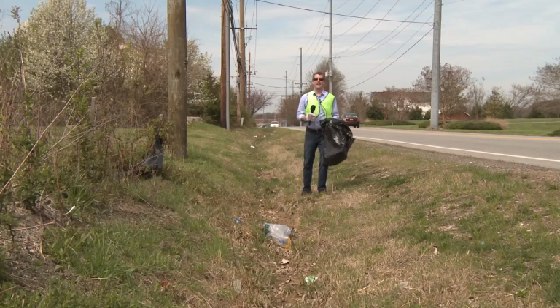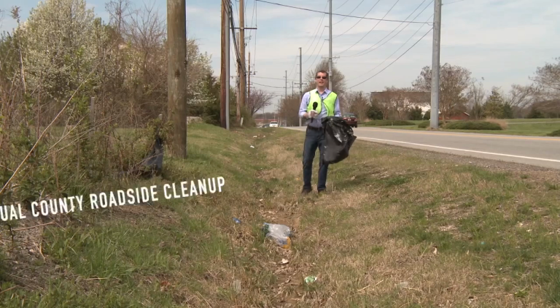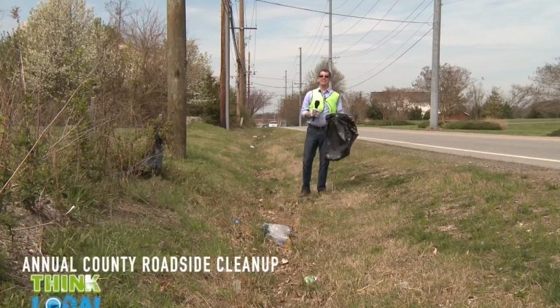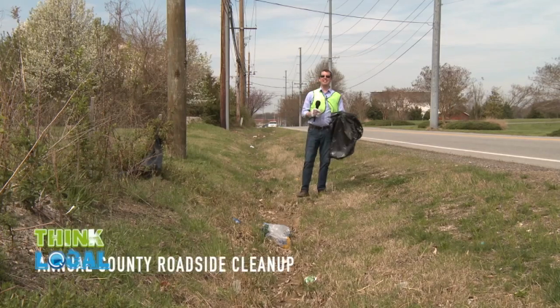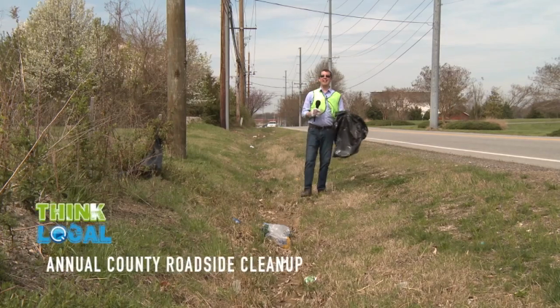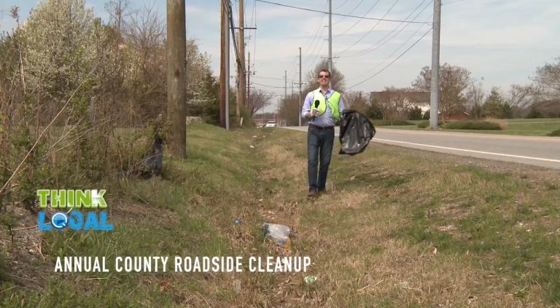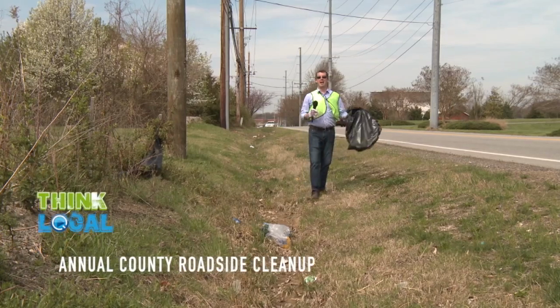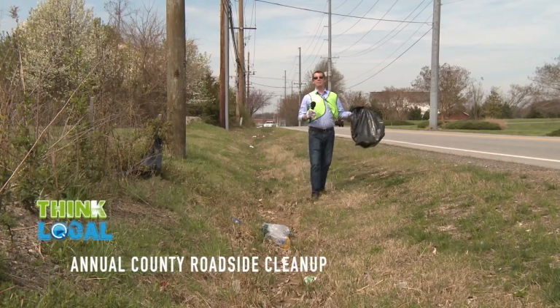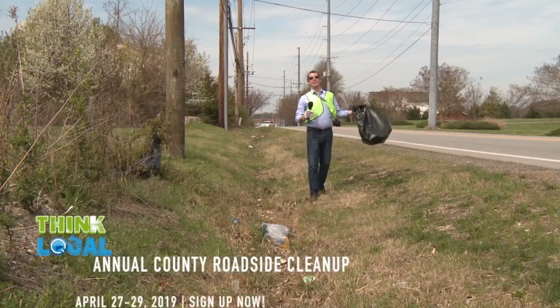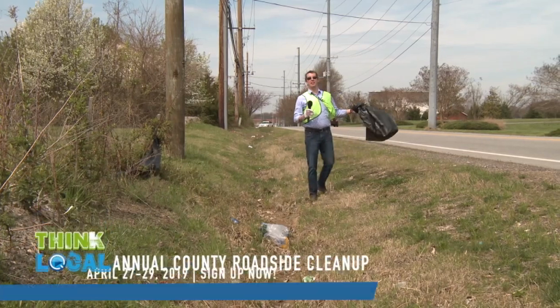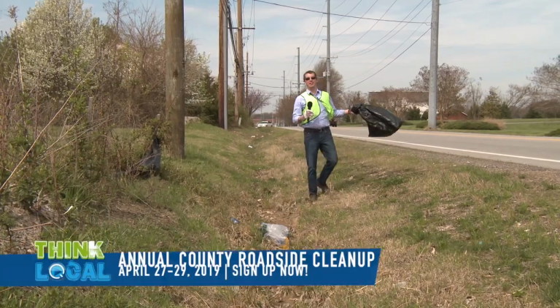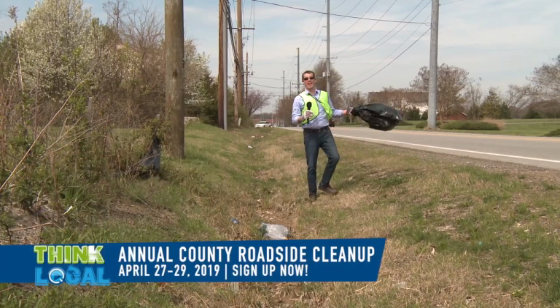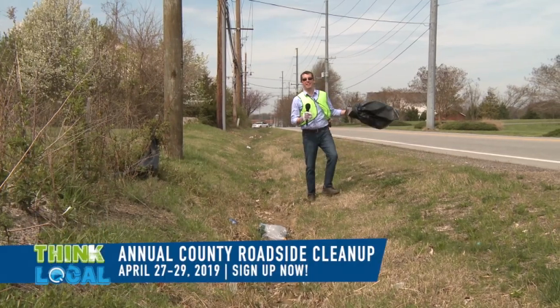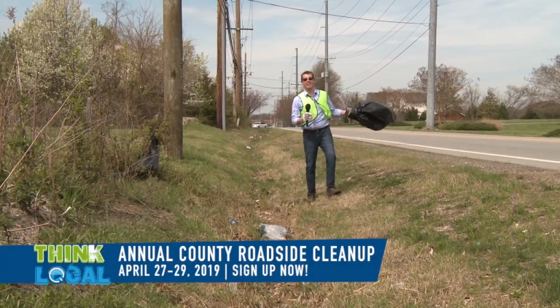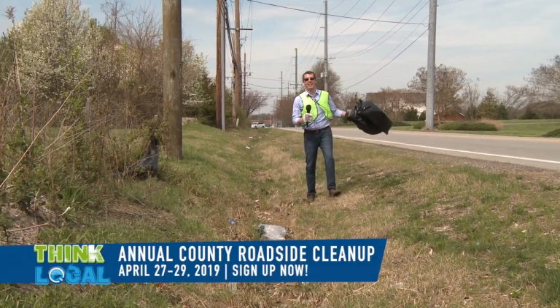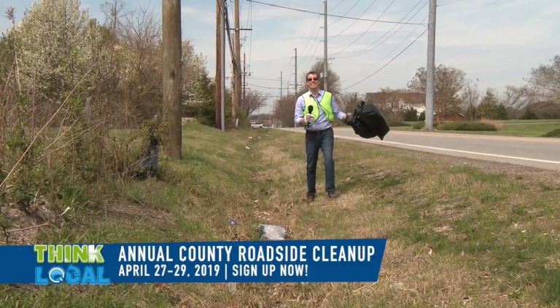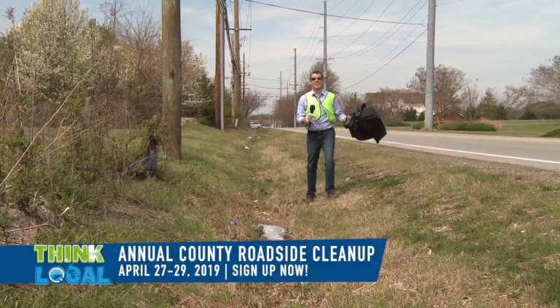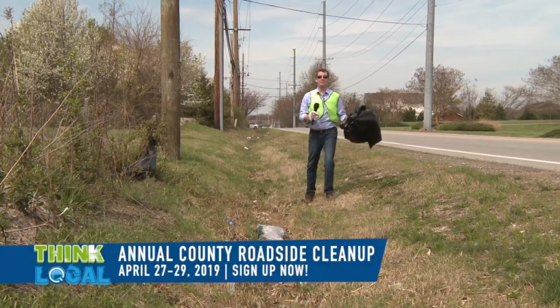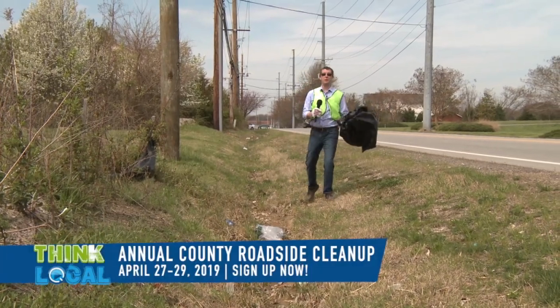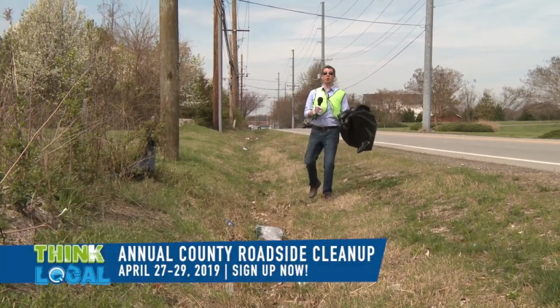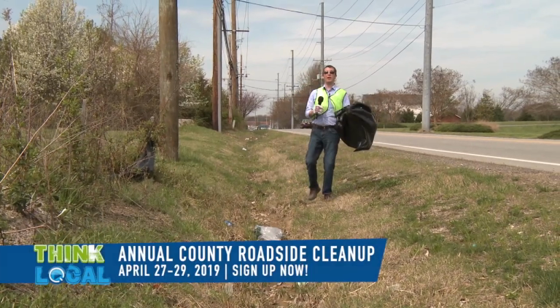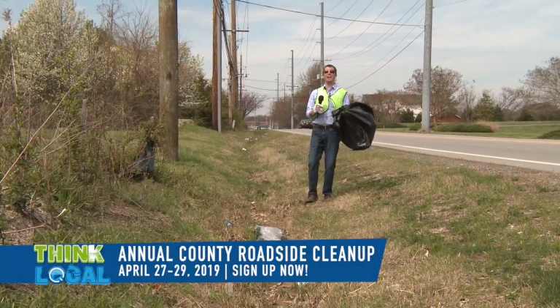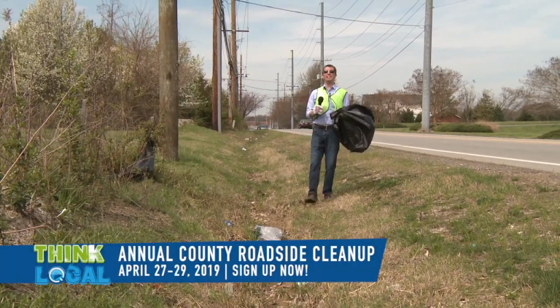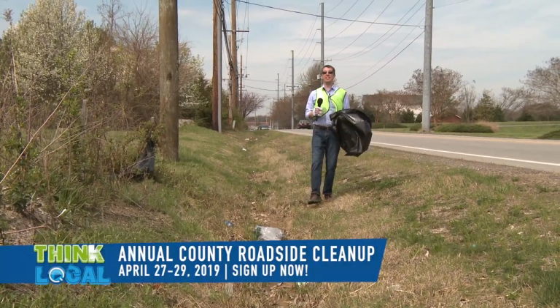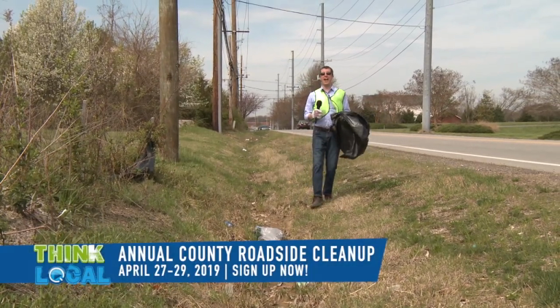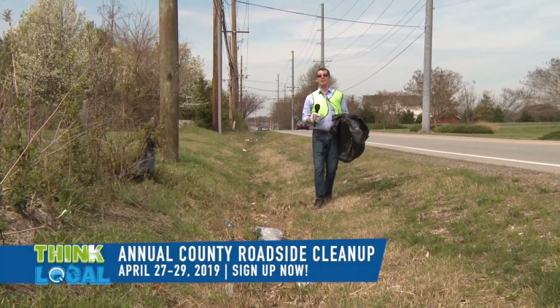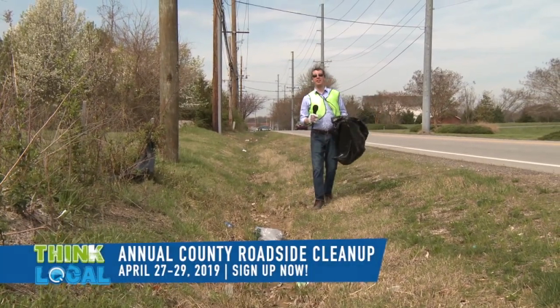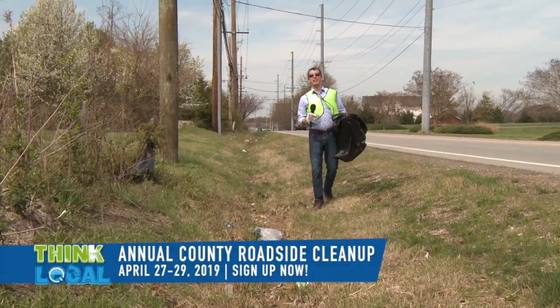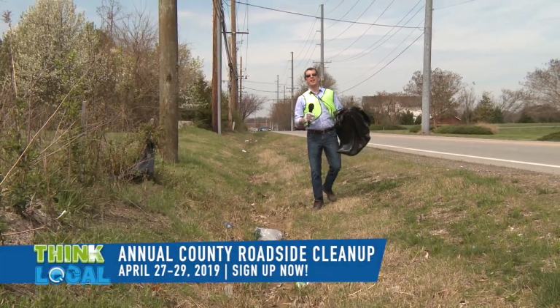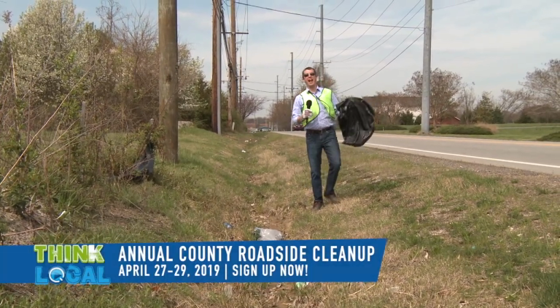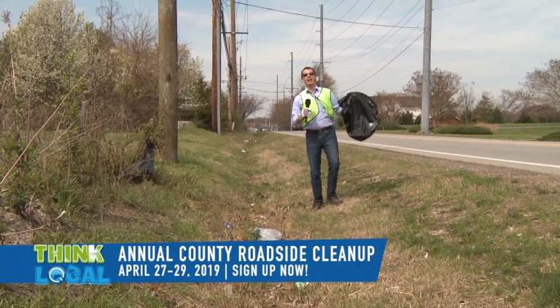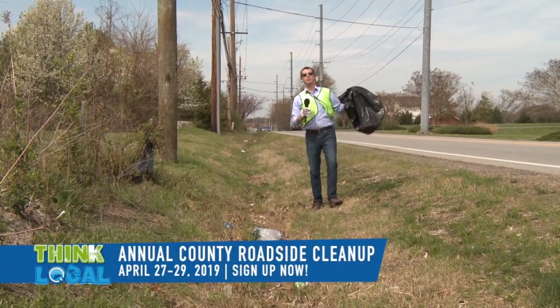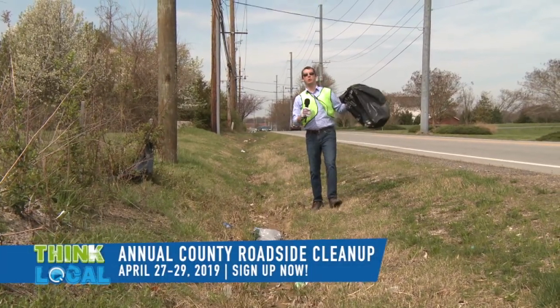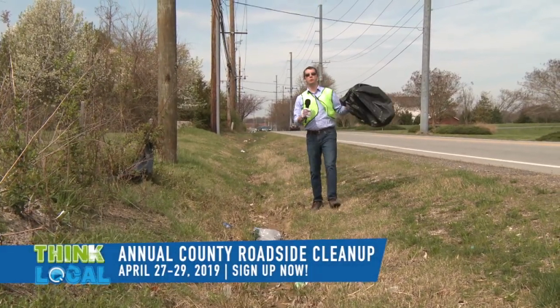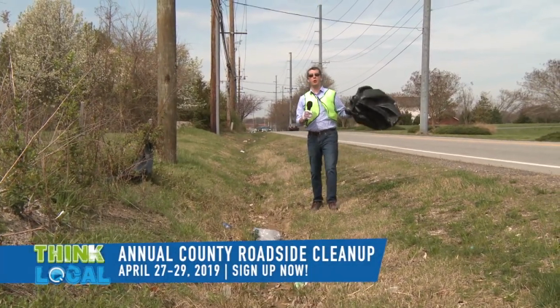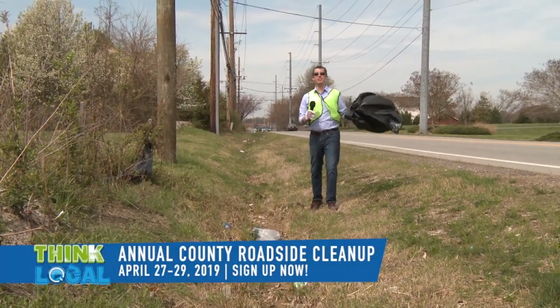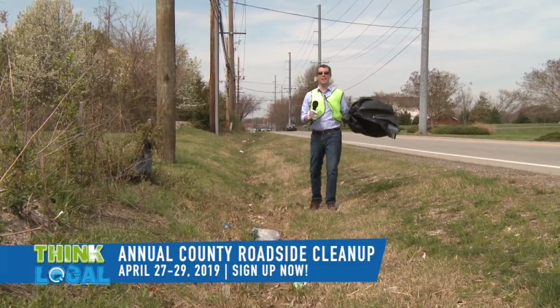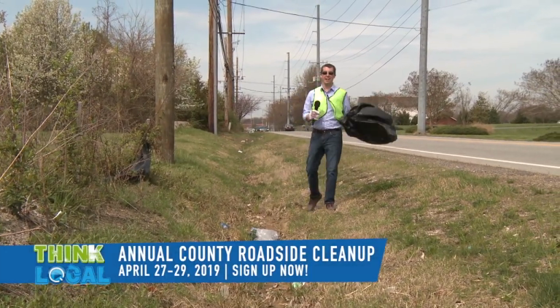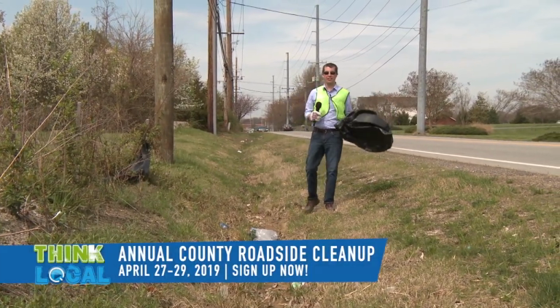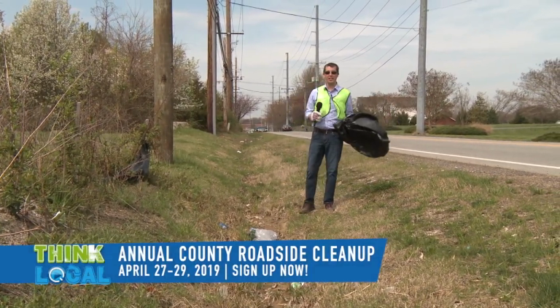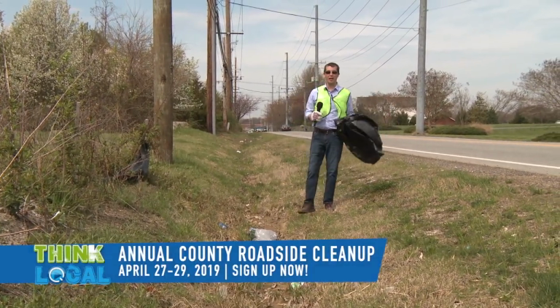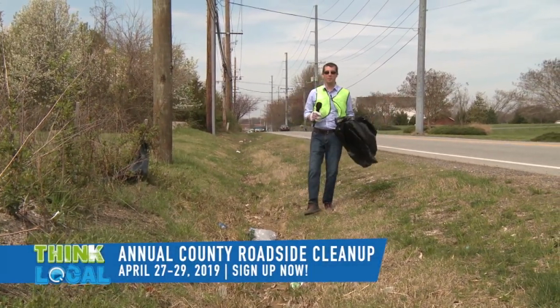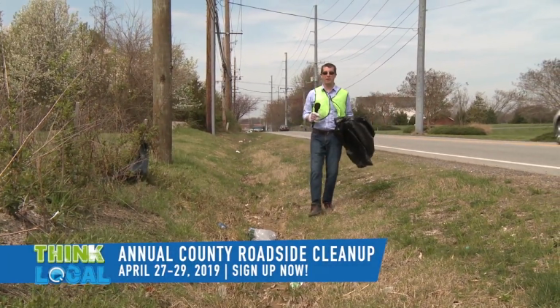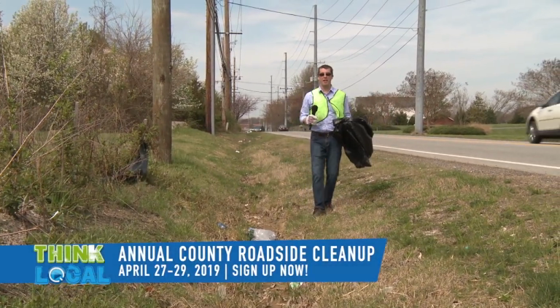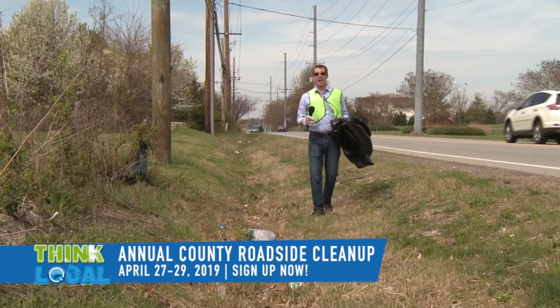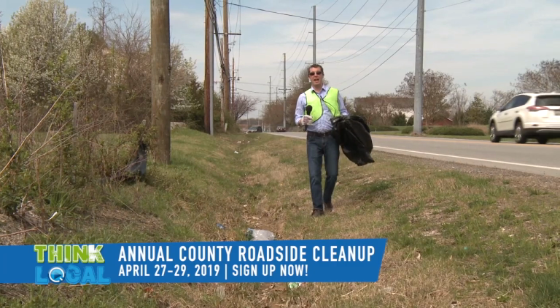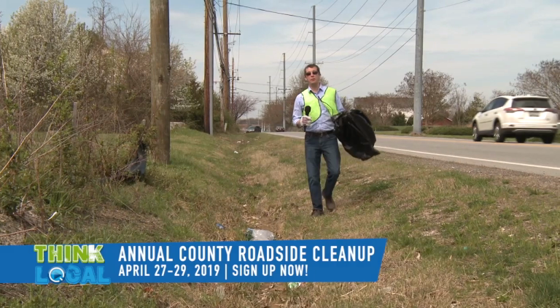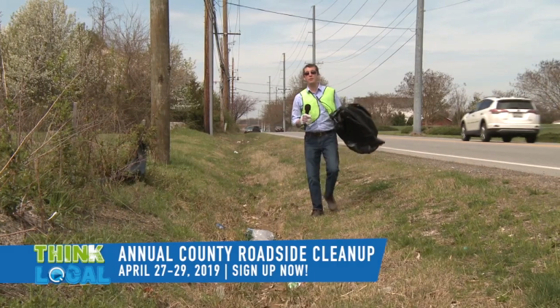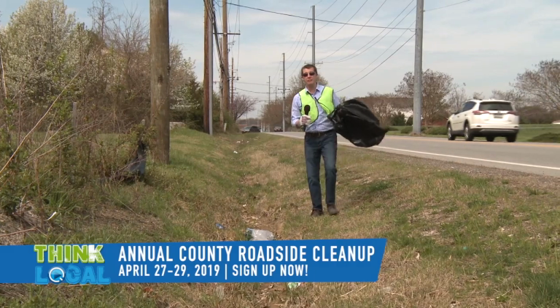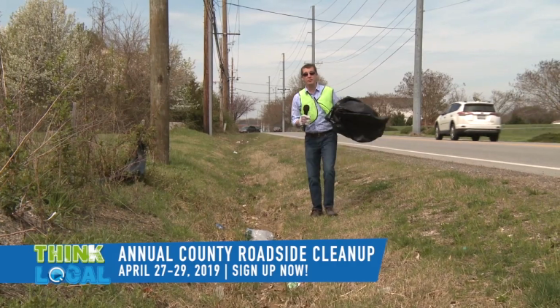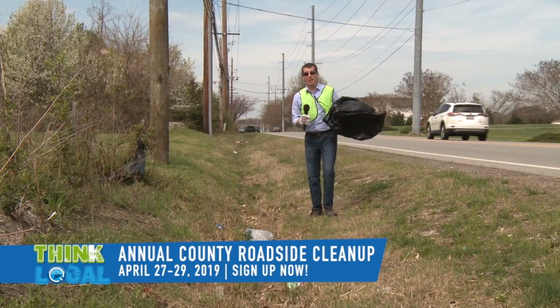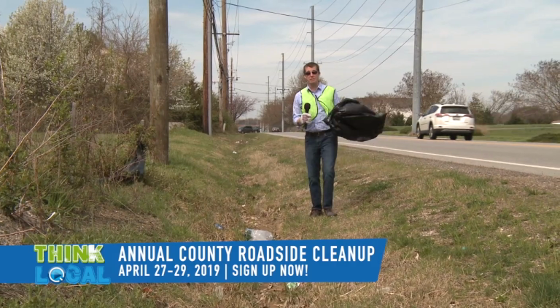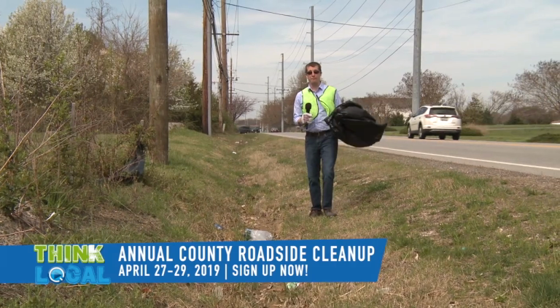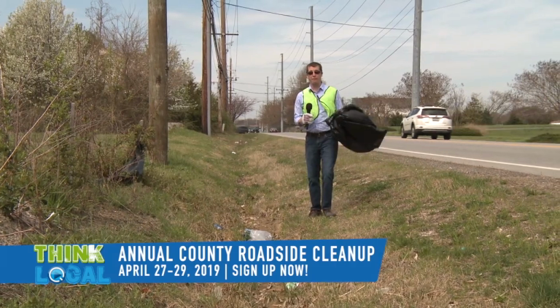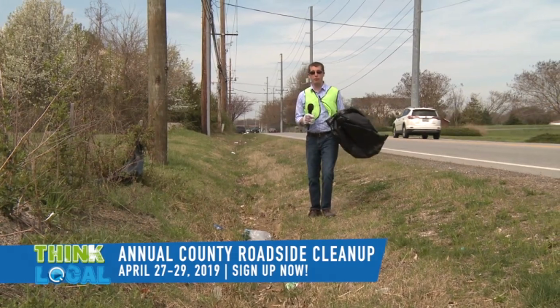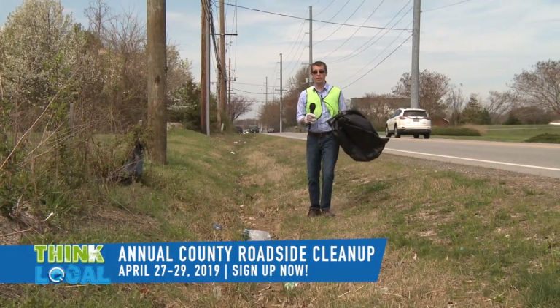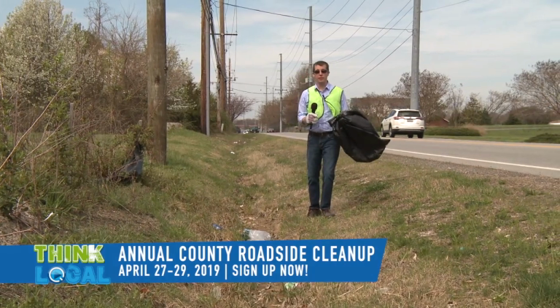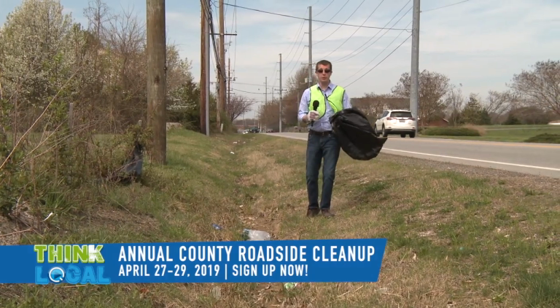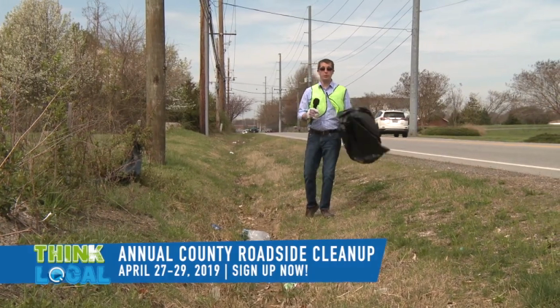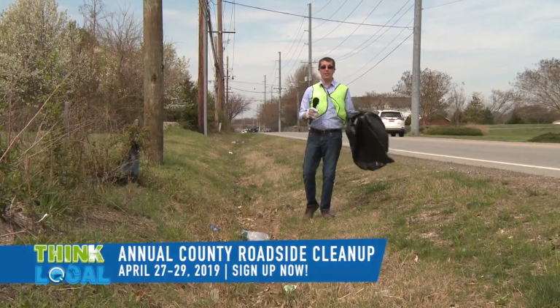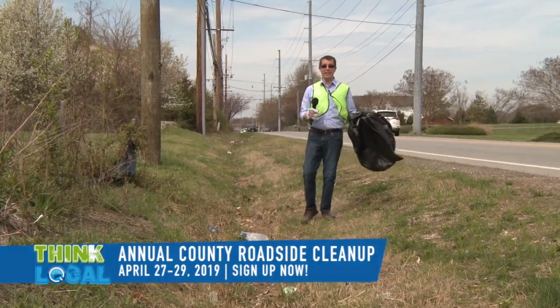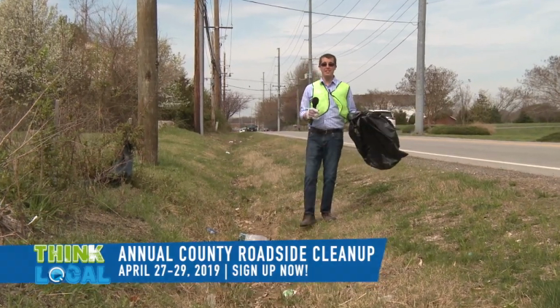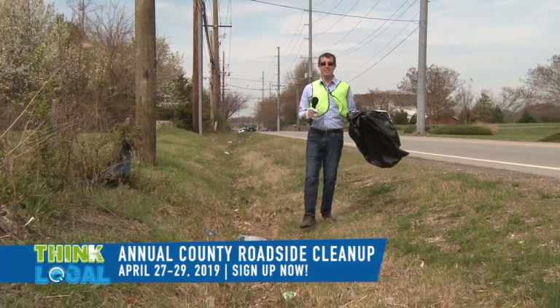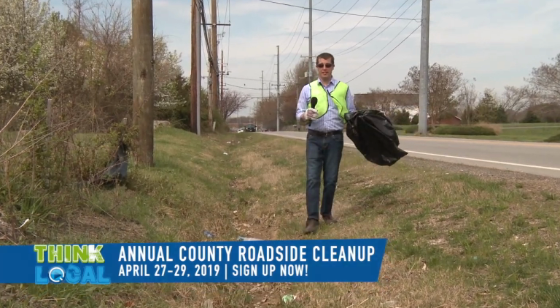It's that time of year again. It's time for the Queen Anne's County Annual Roadside Cleanup. And if you've never done it before, it's really easy.